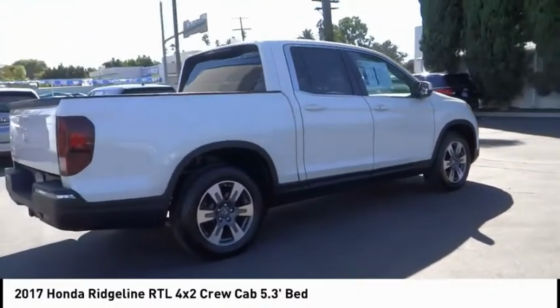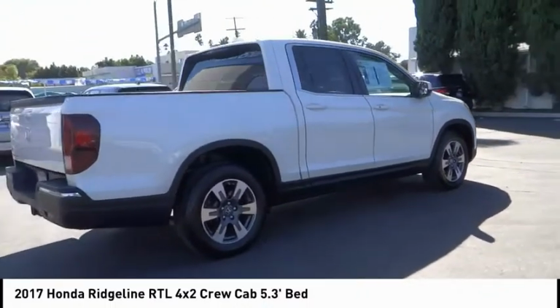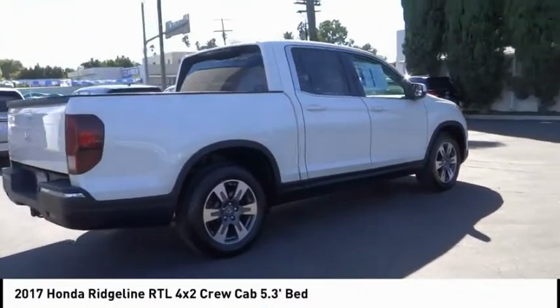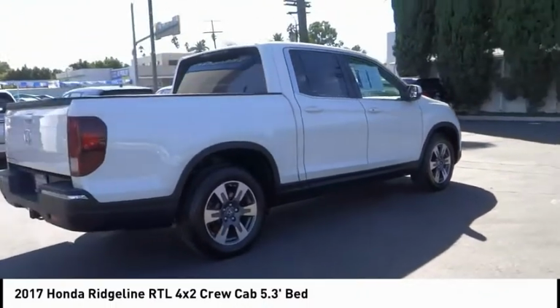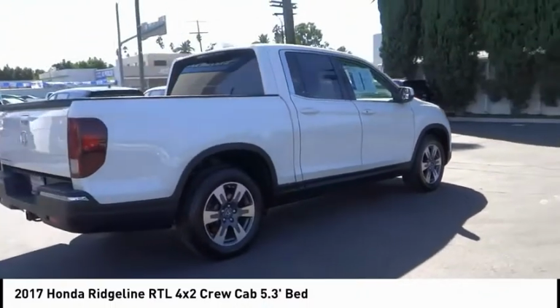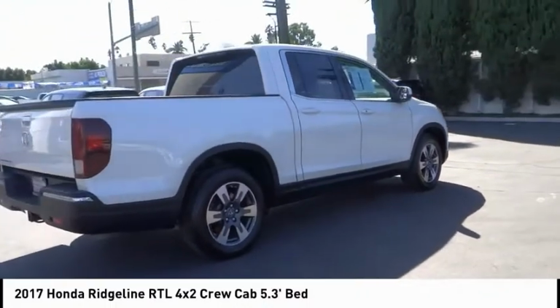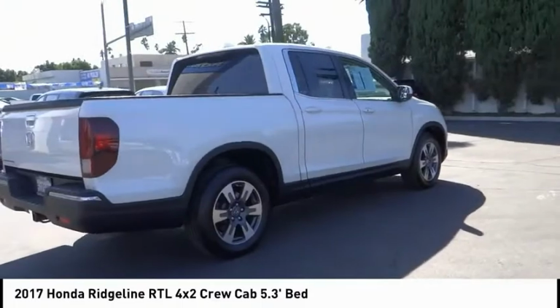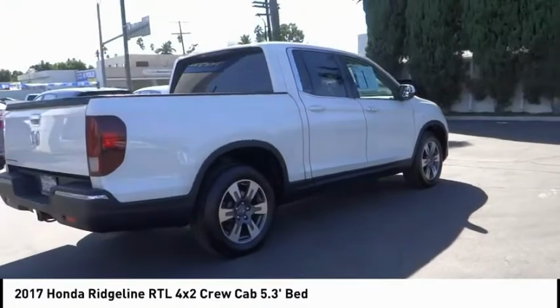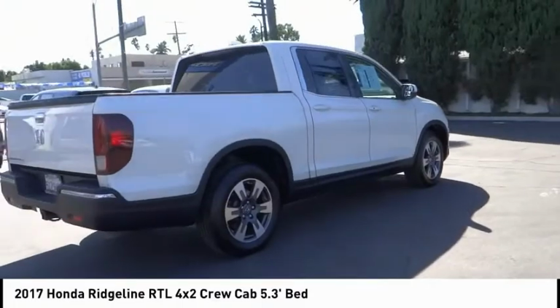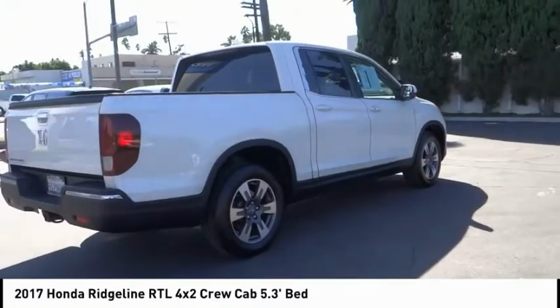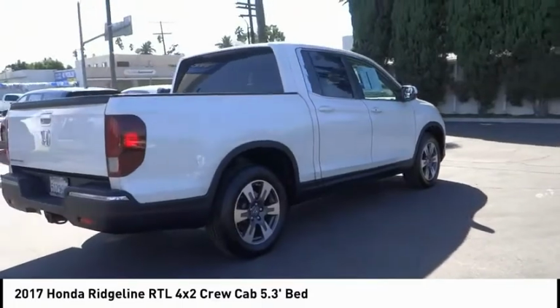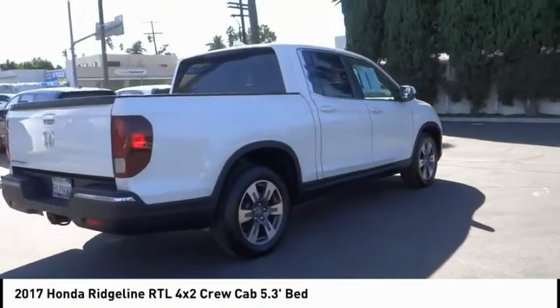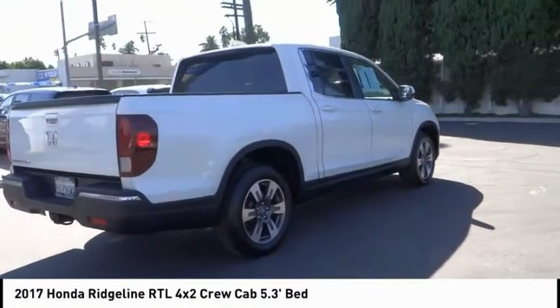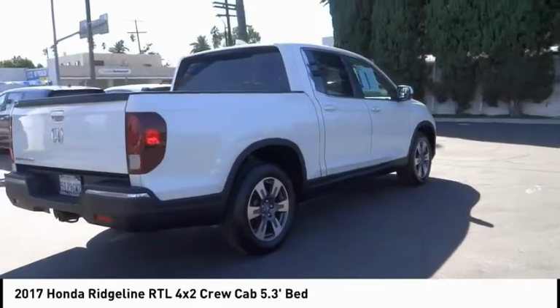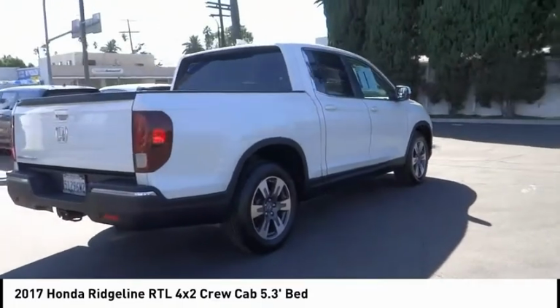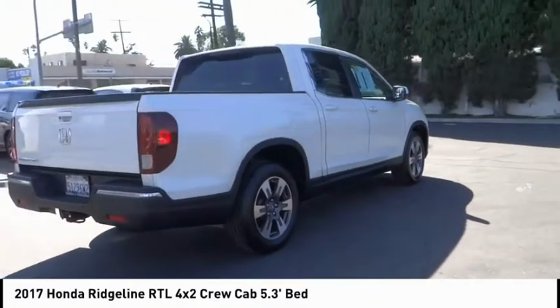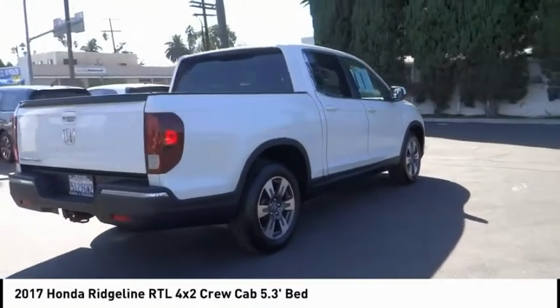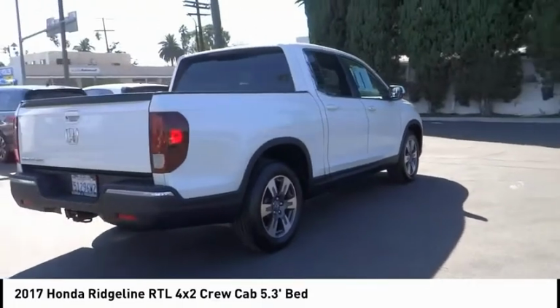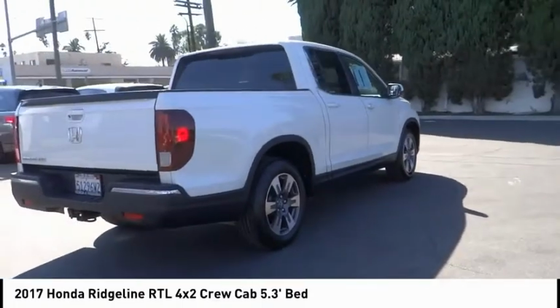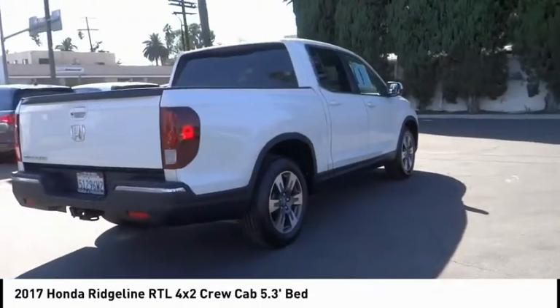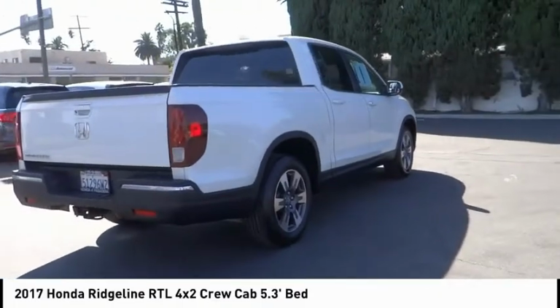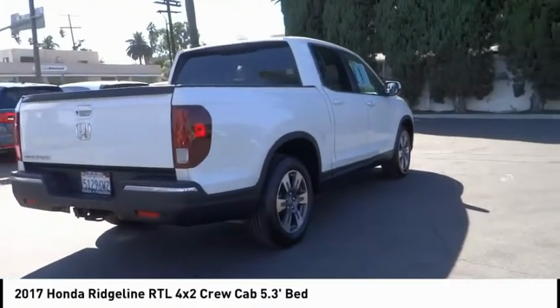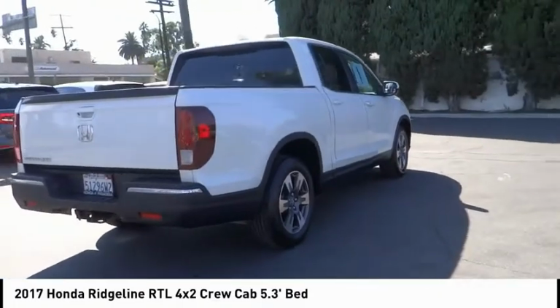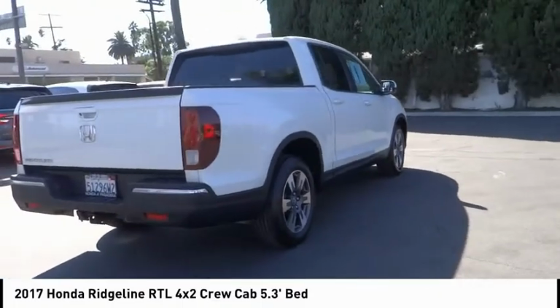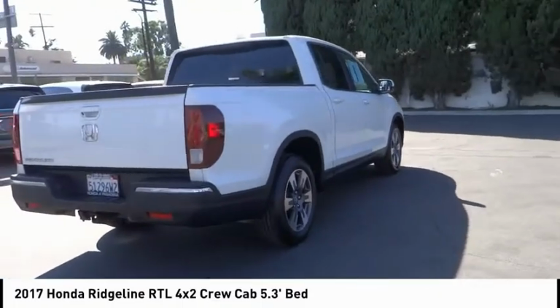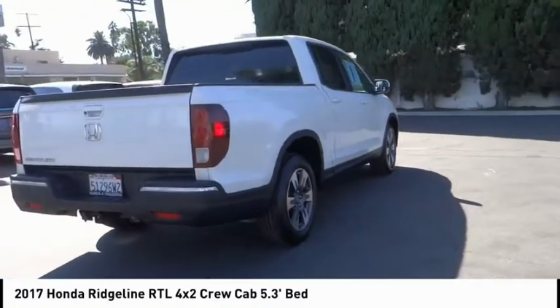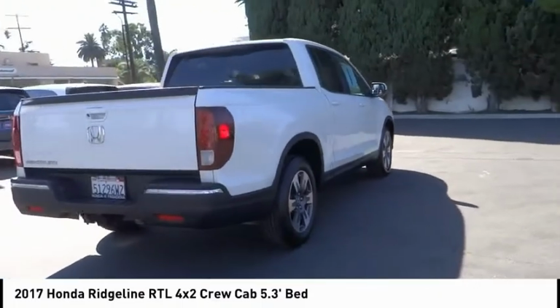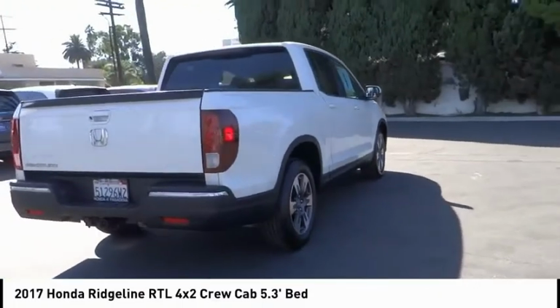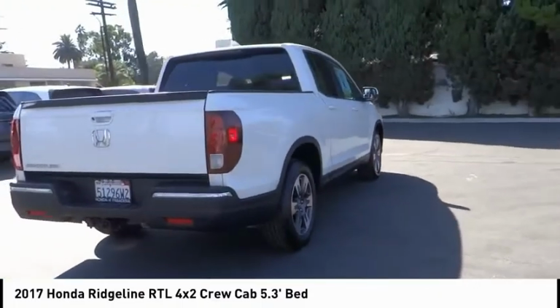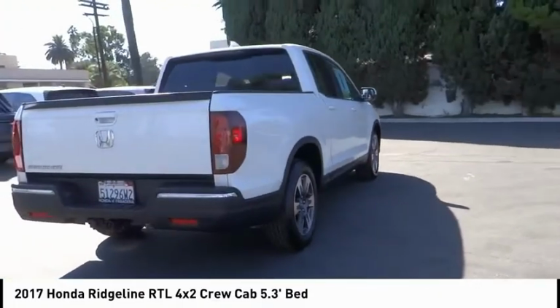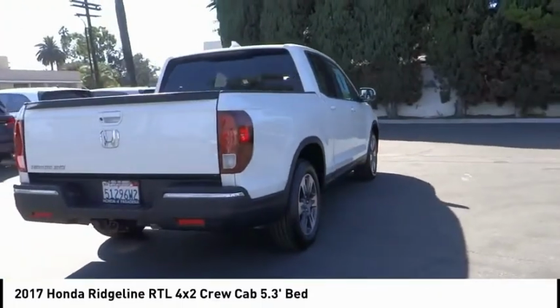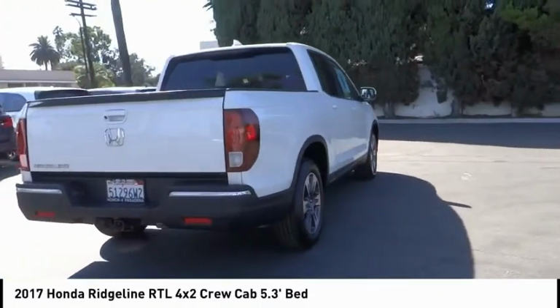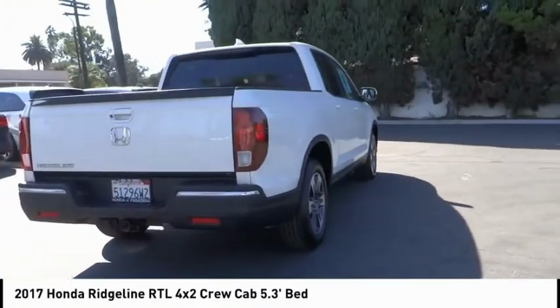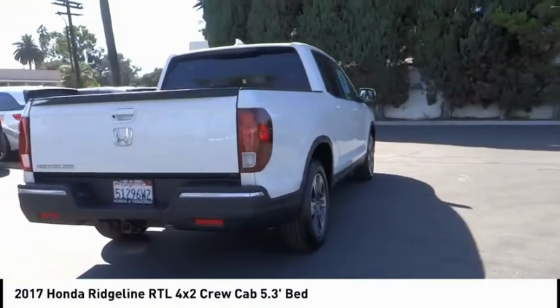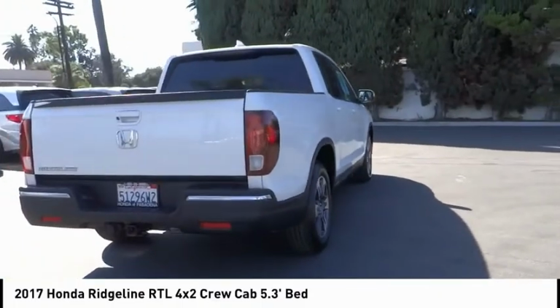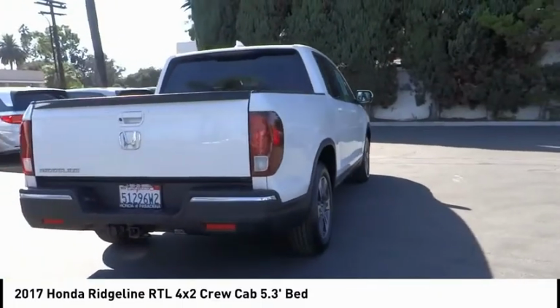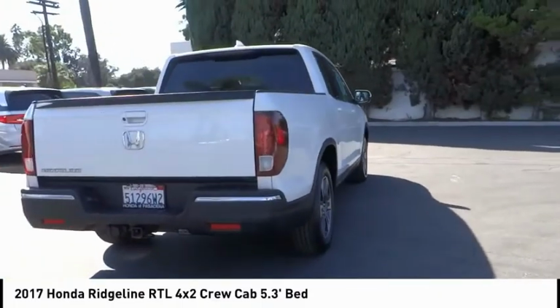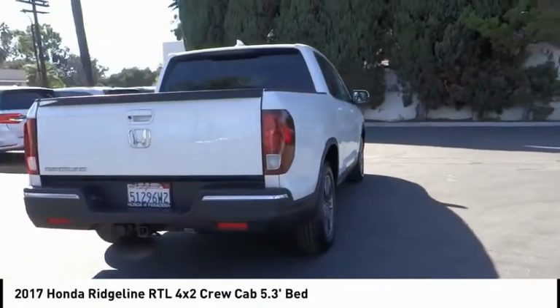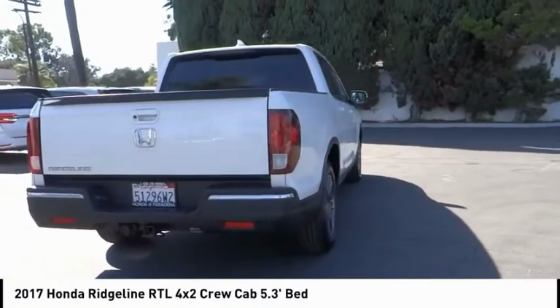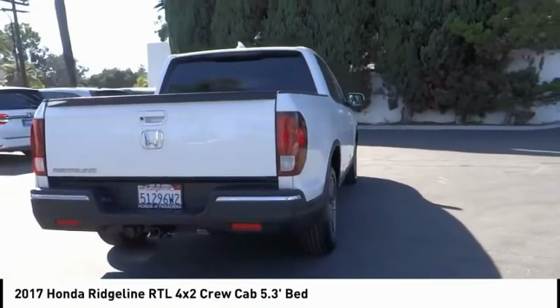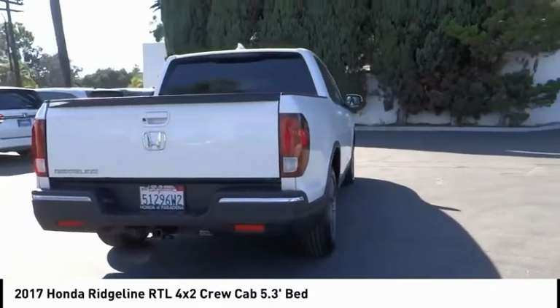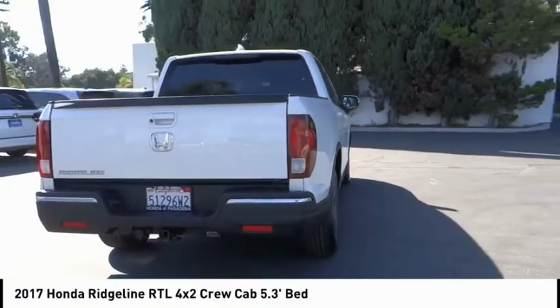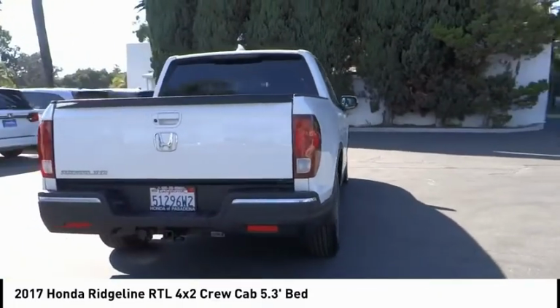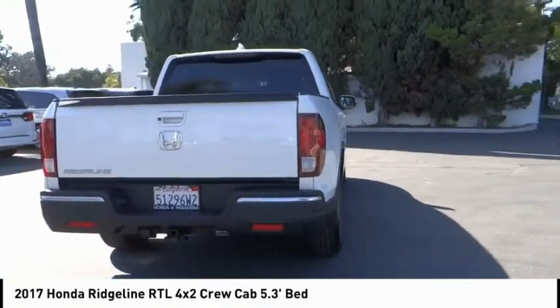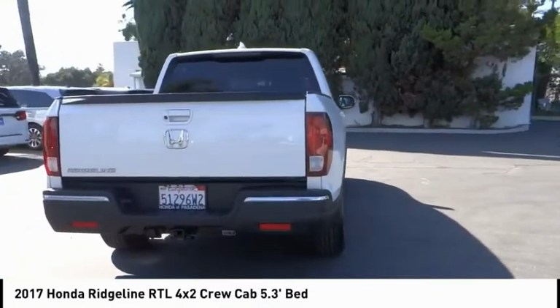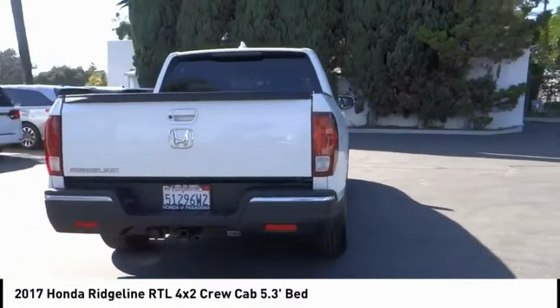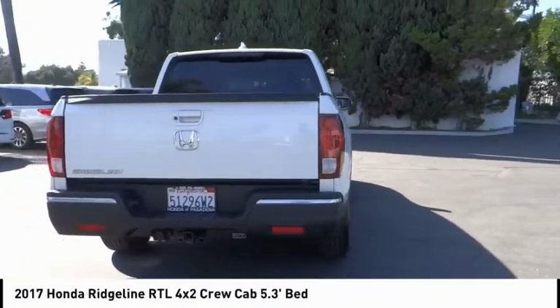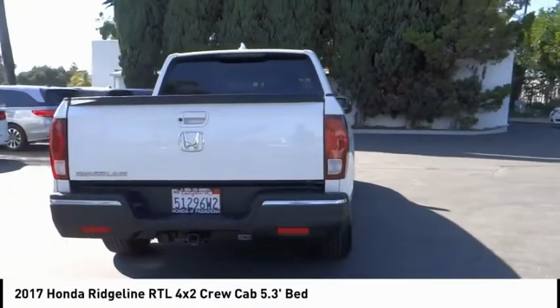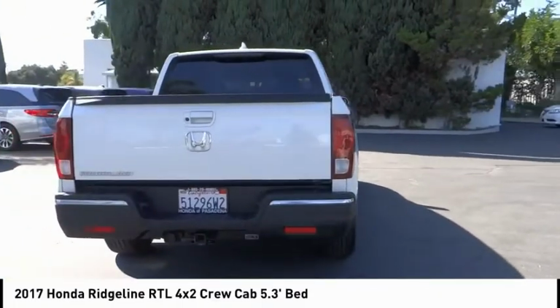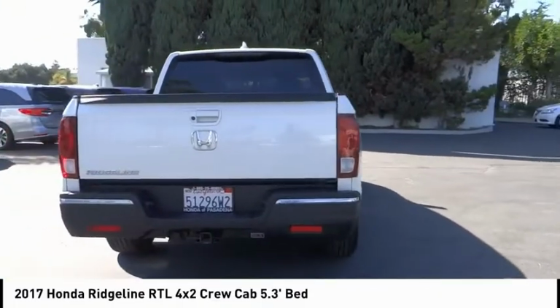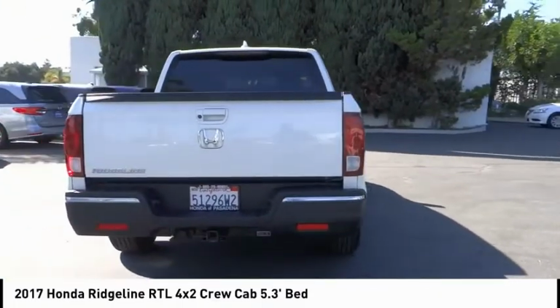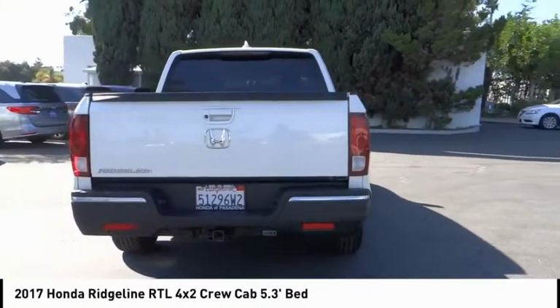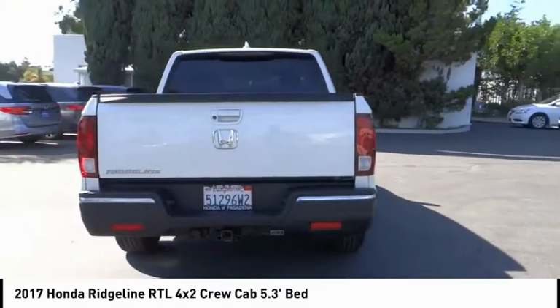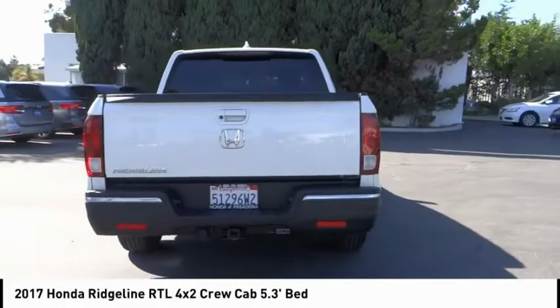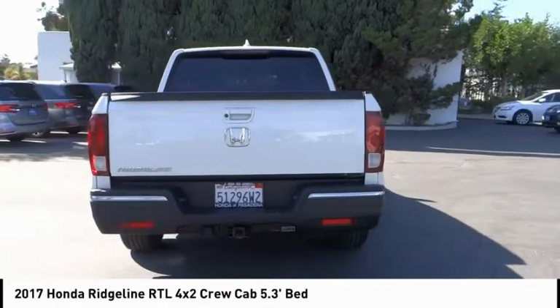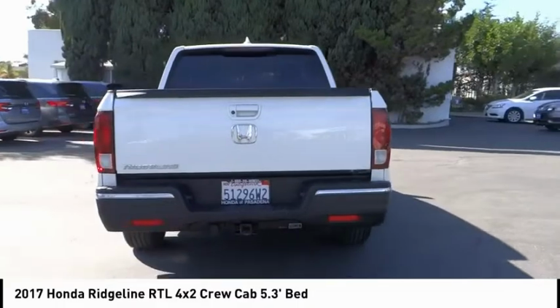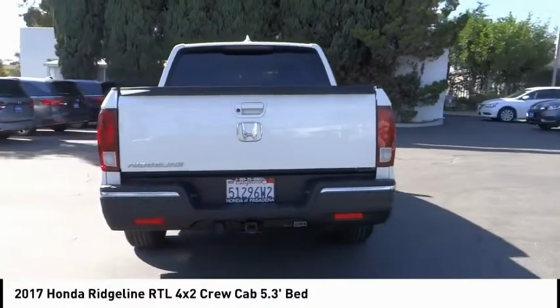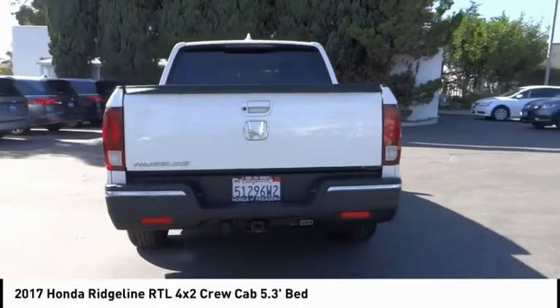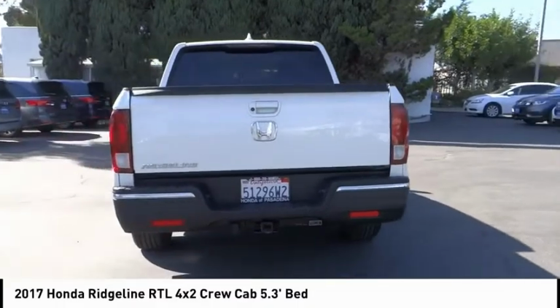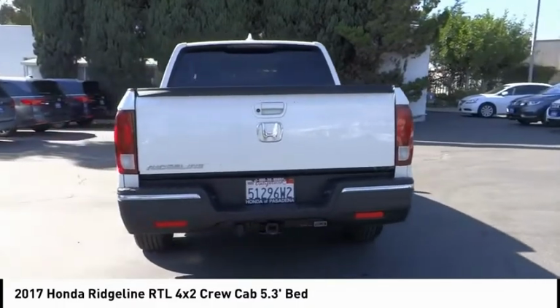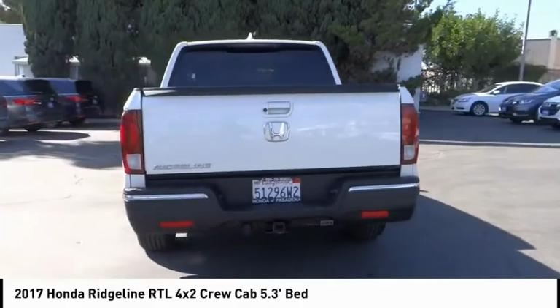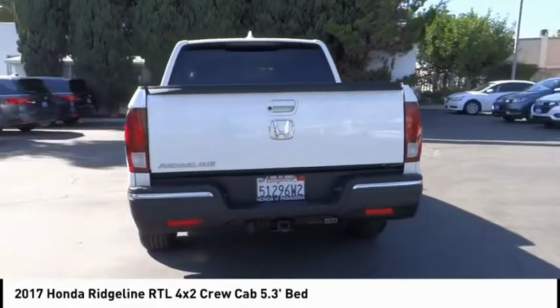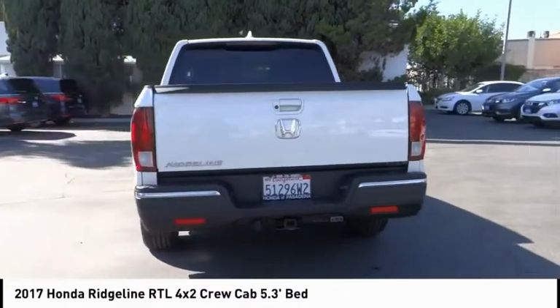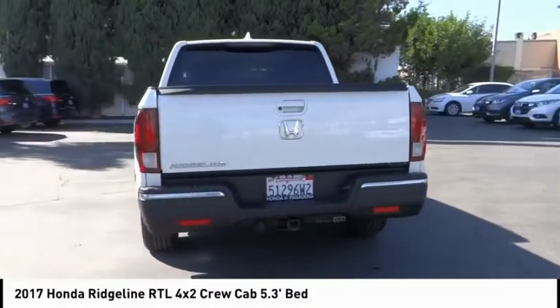This vehicle has less than 65,000 miles. This beauty will make even your house keys jealous. Drive it today.